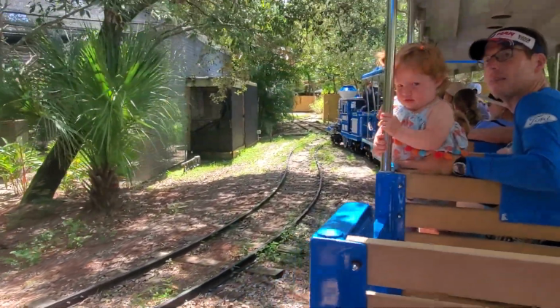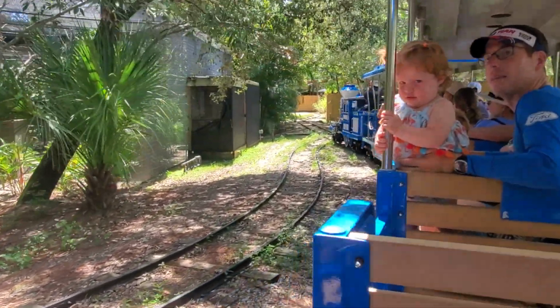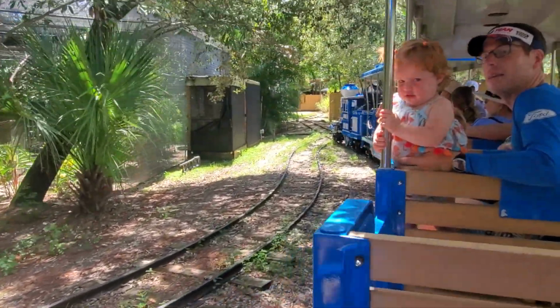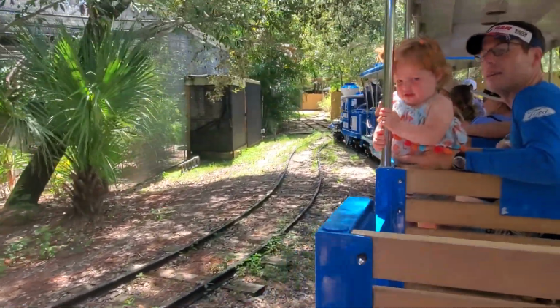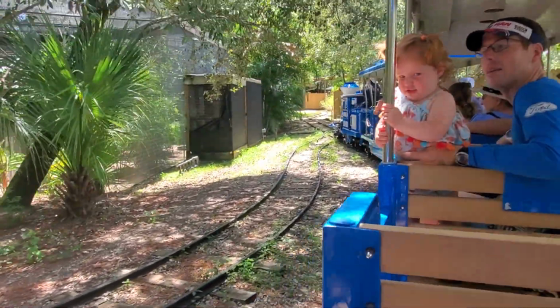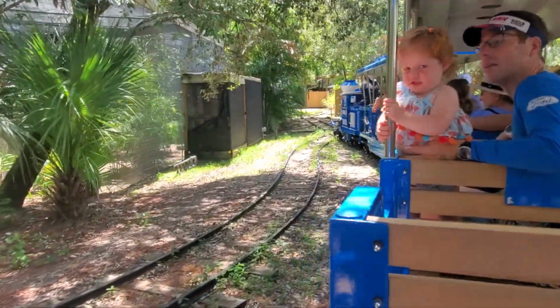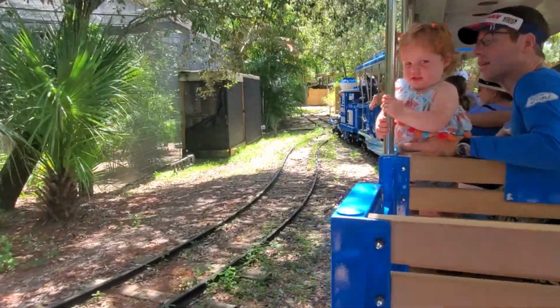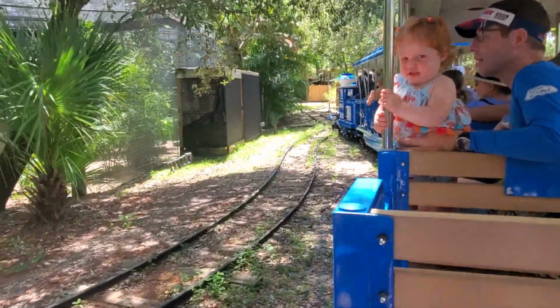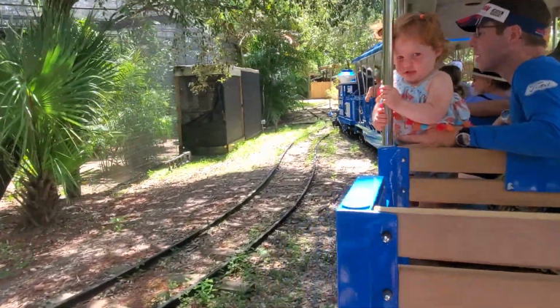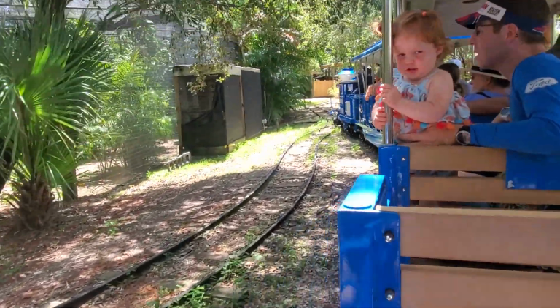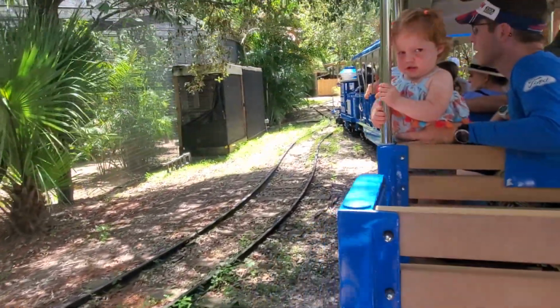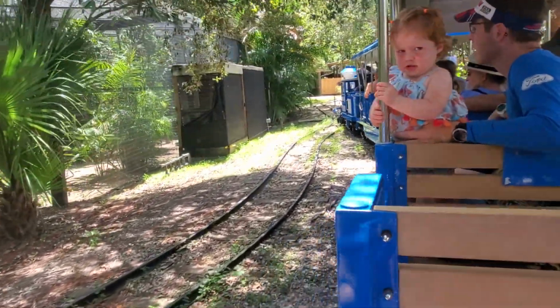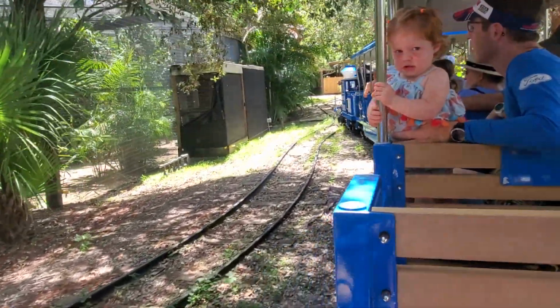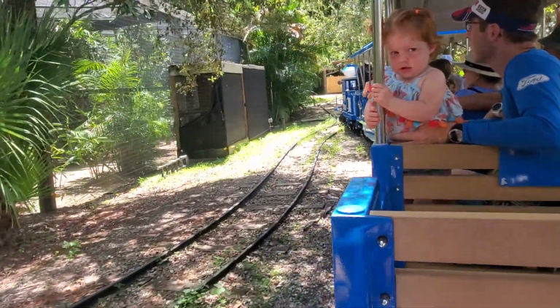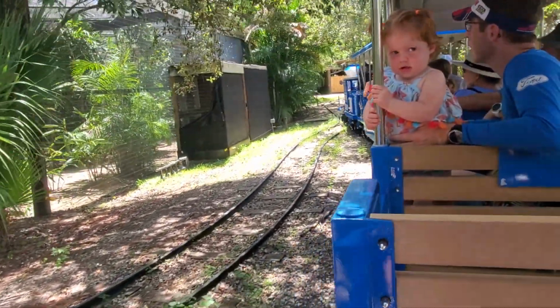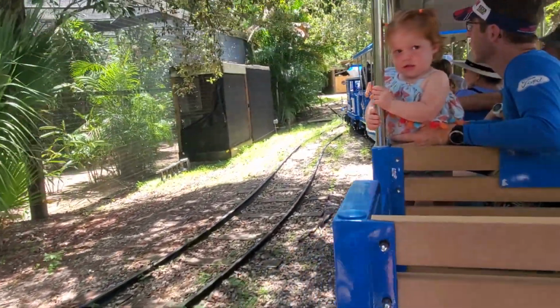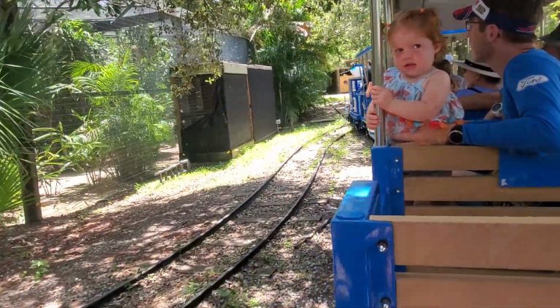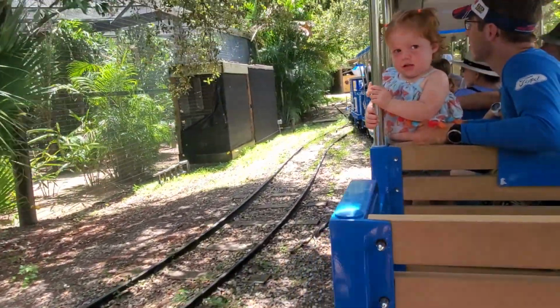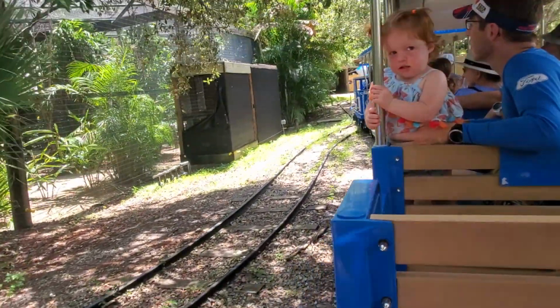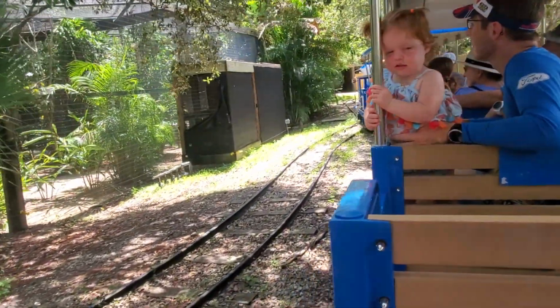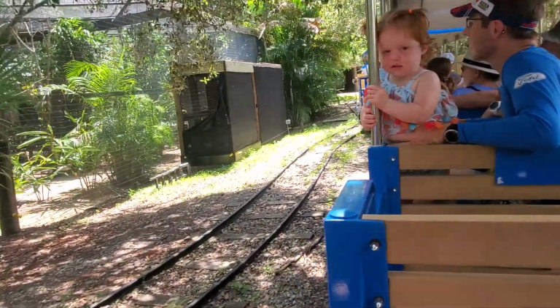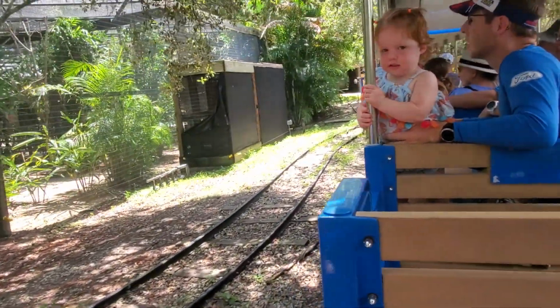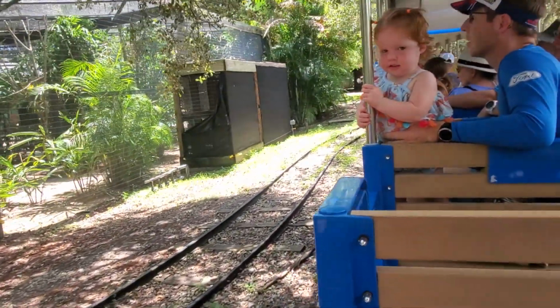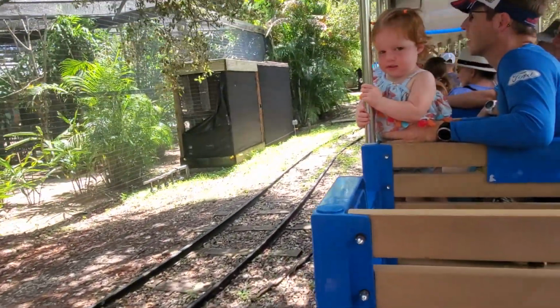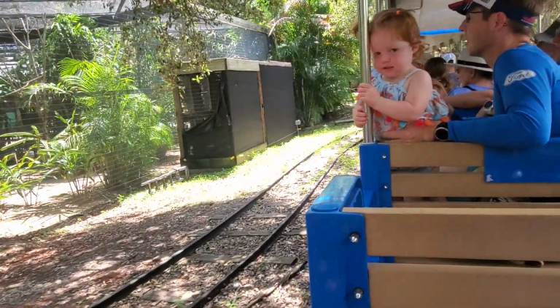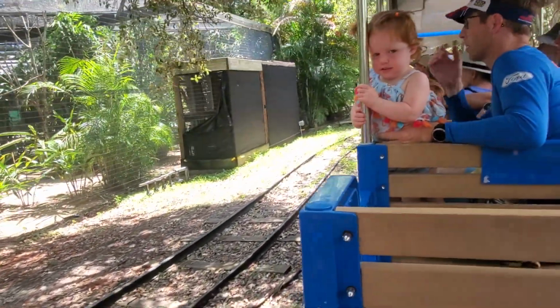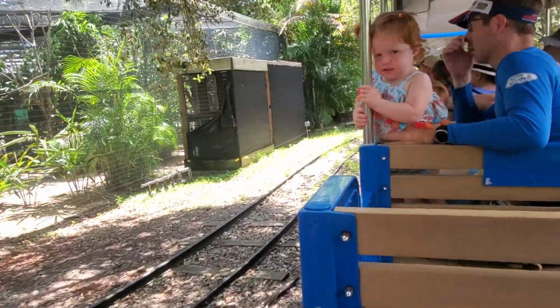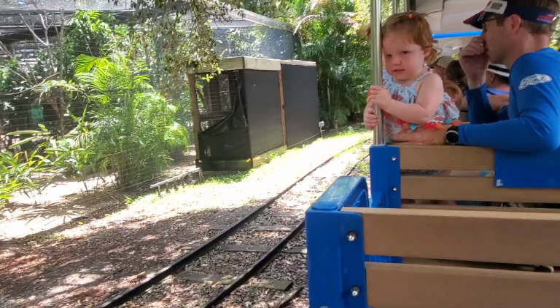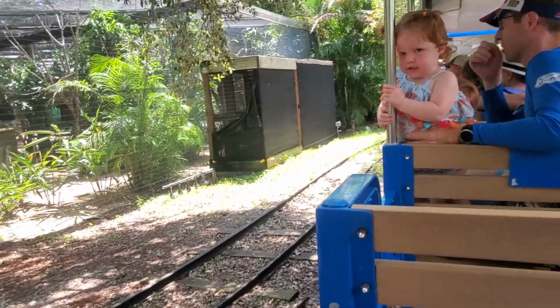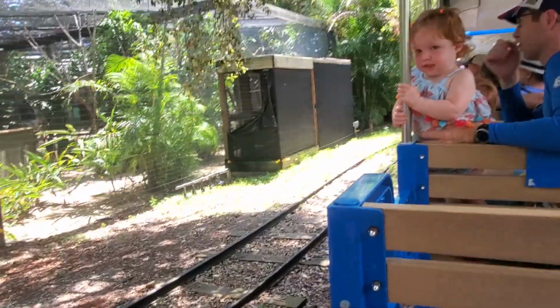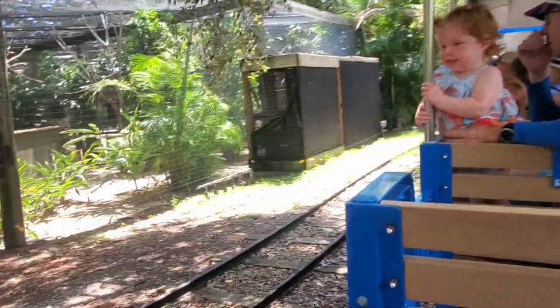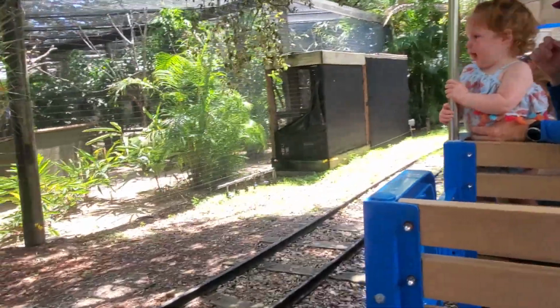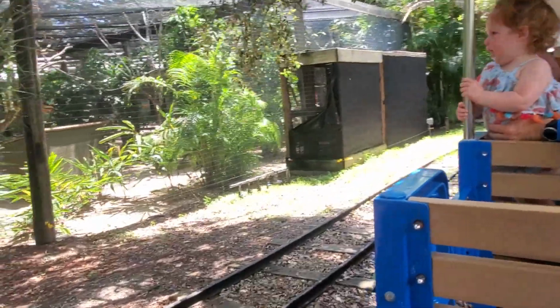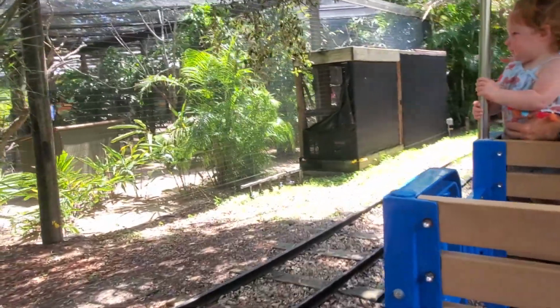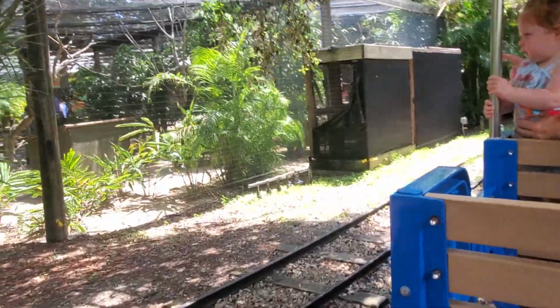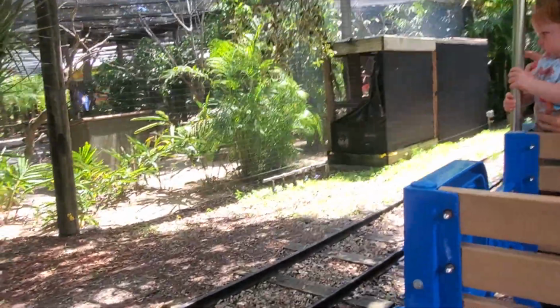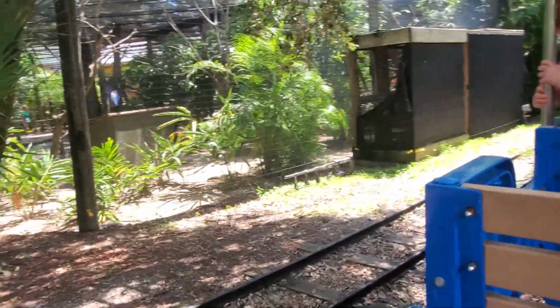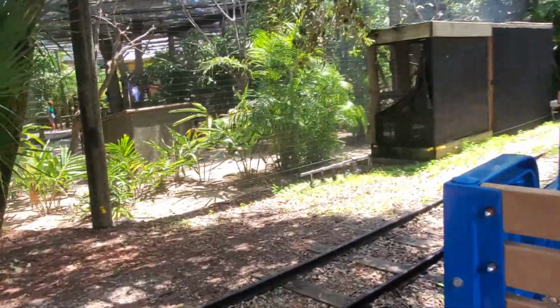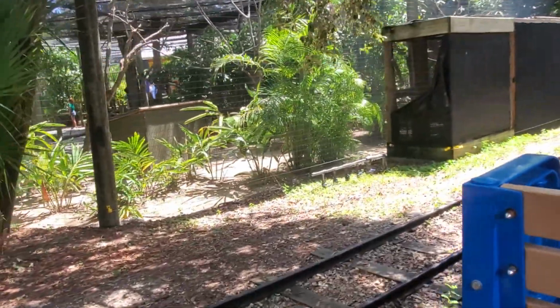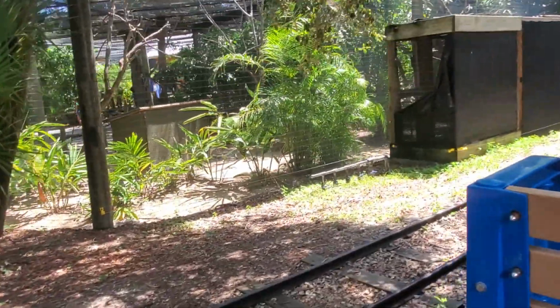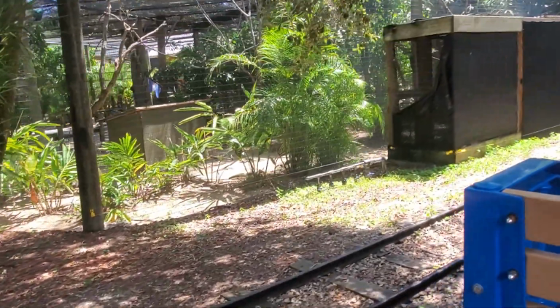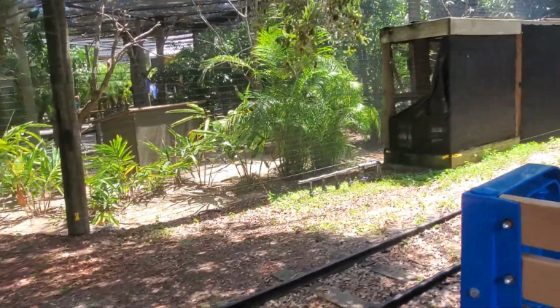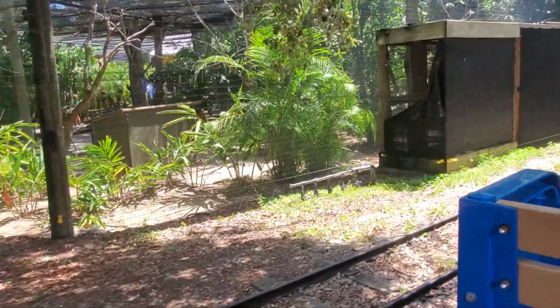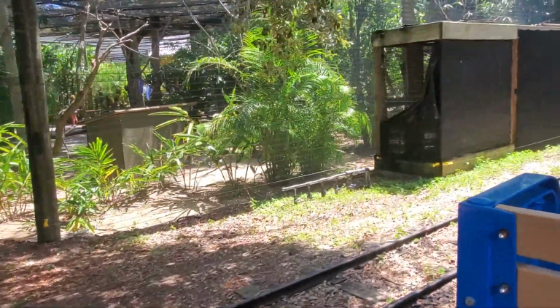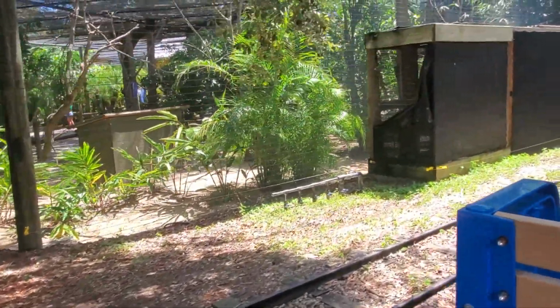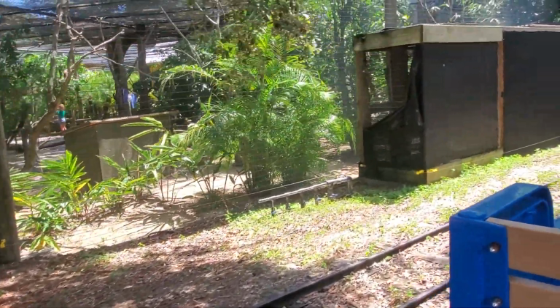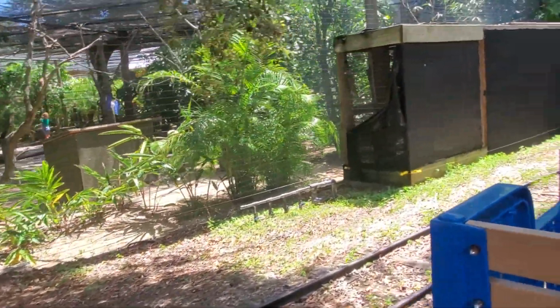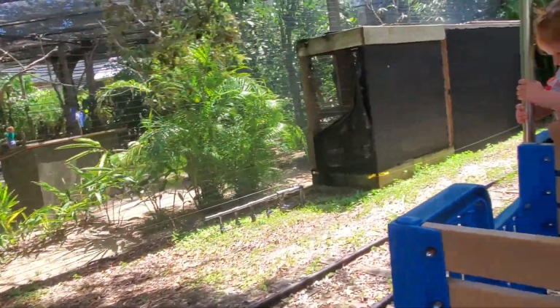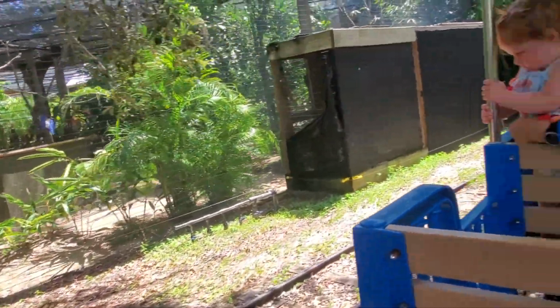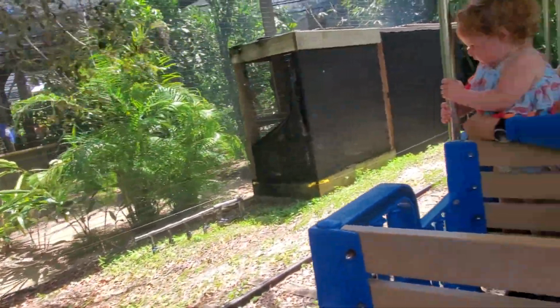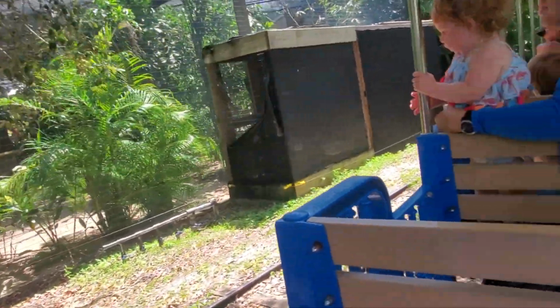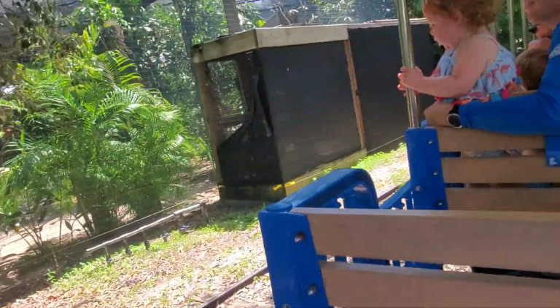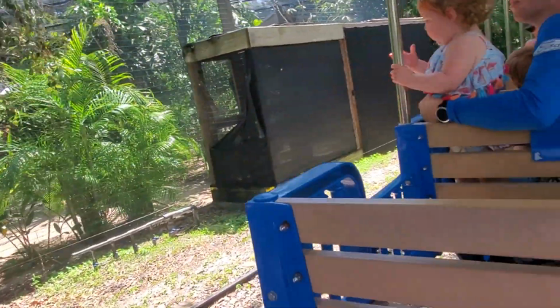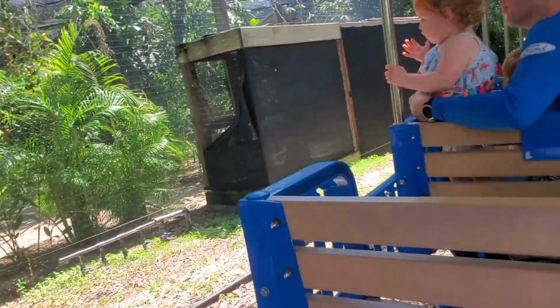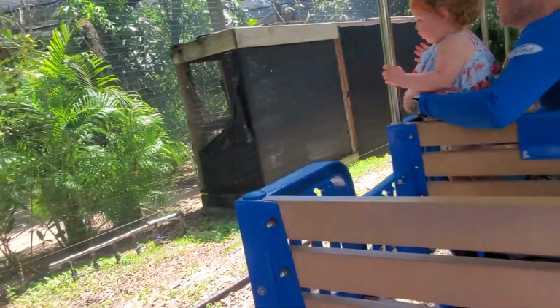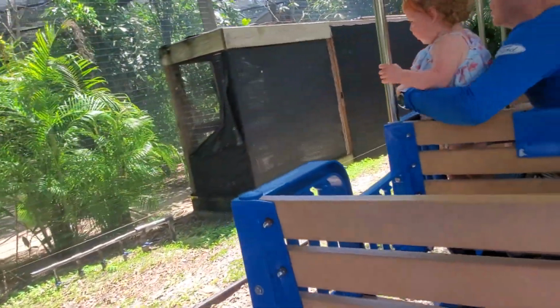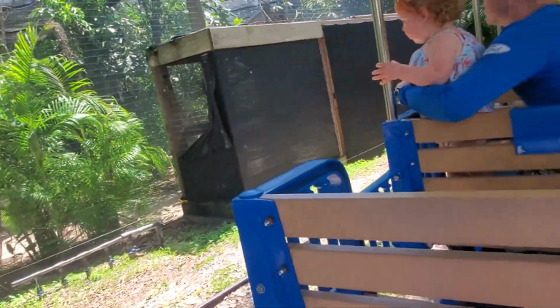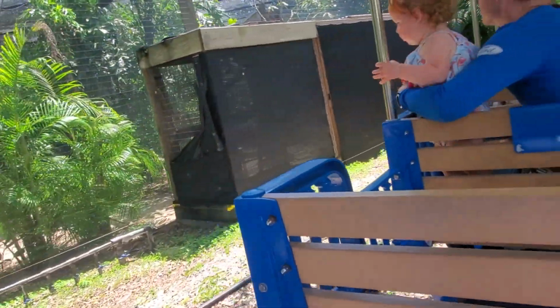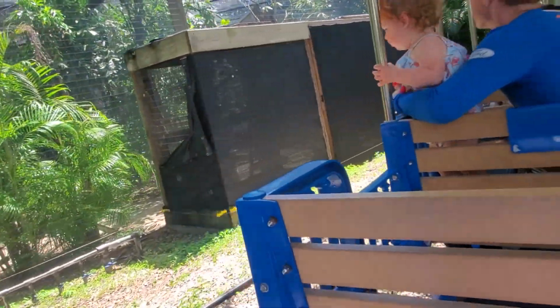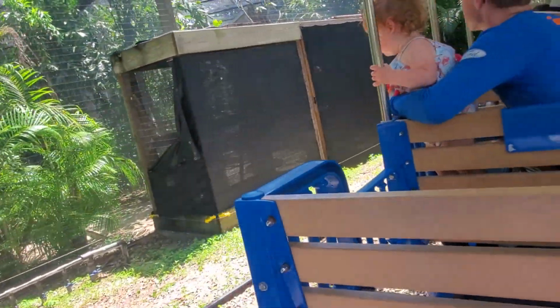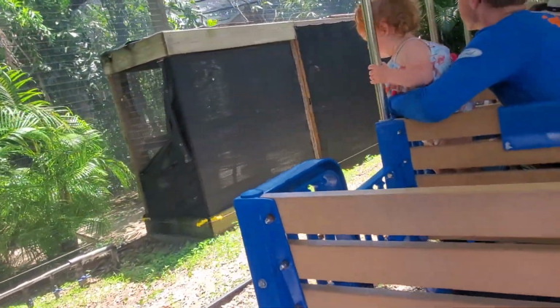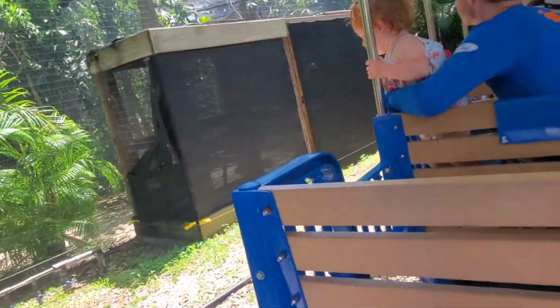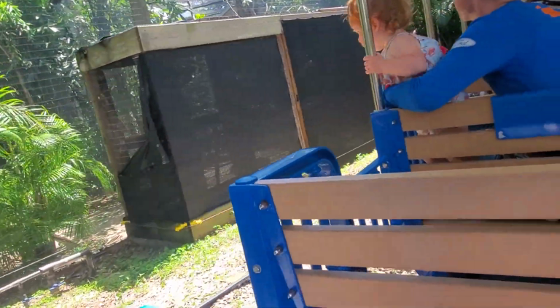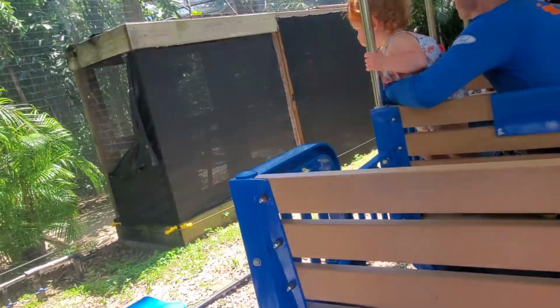And then off to our left, you guys will hear them before you see them. This is our free flight aviary, and I will talk more about these guys on our return trip.